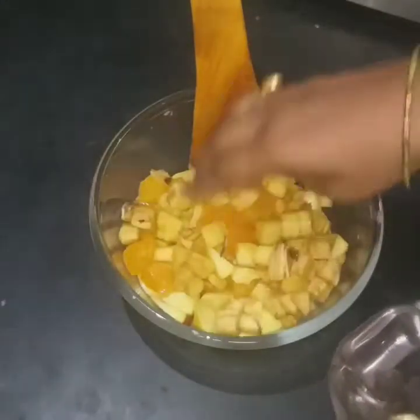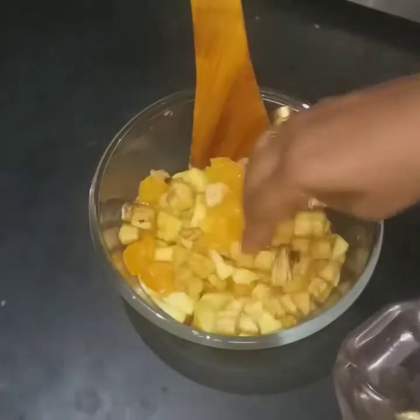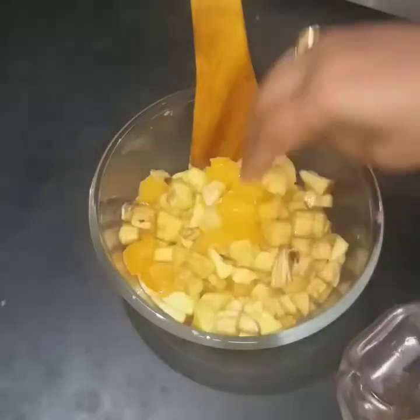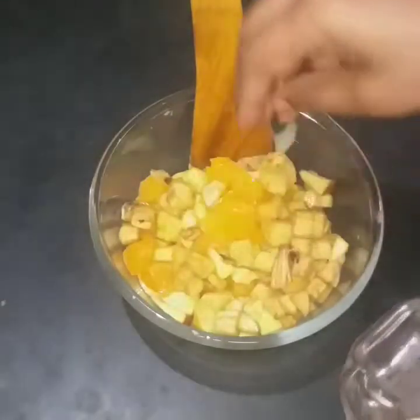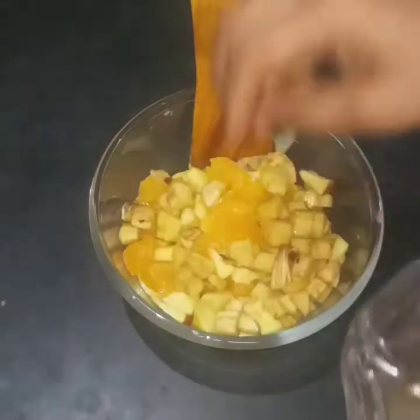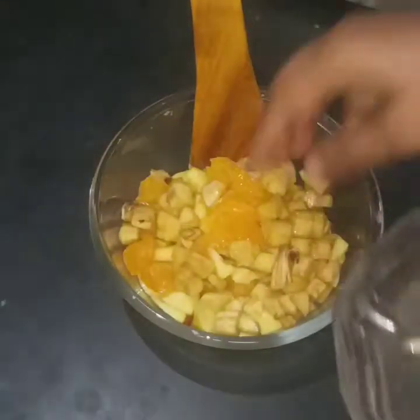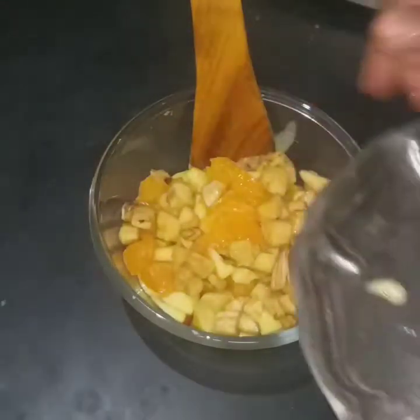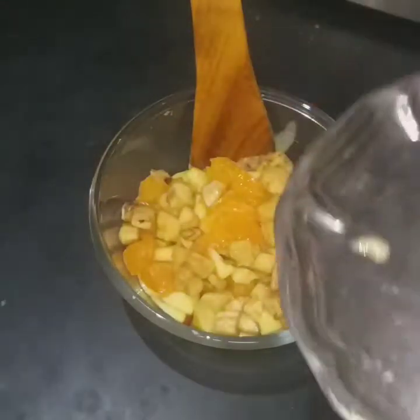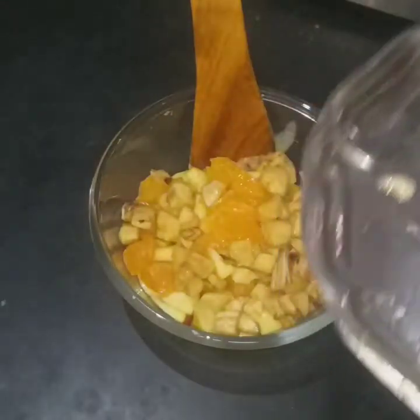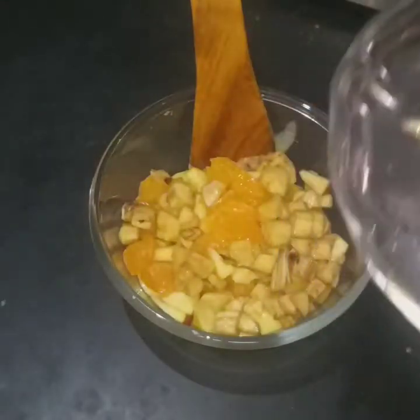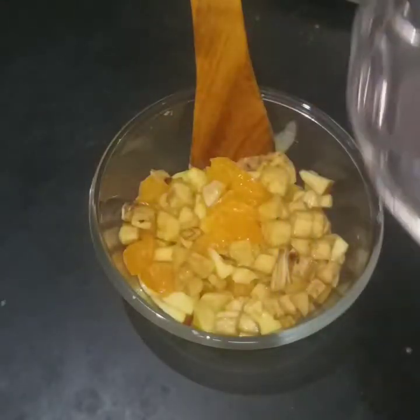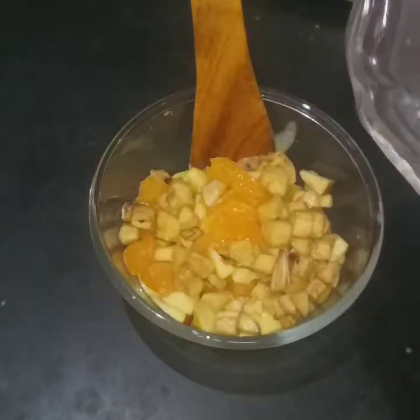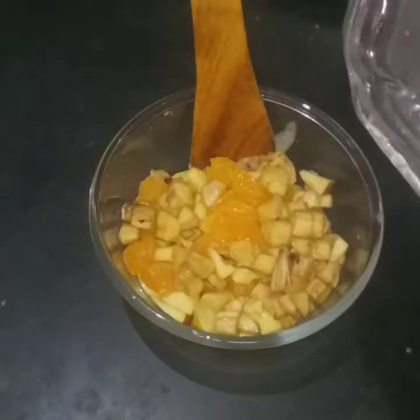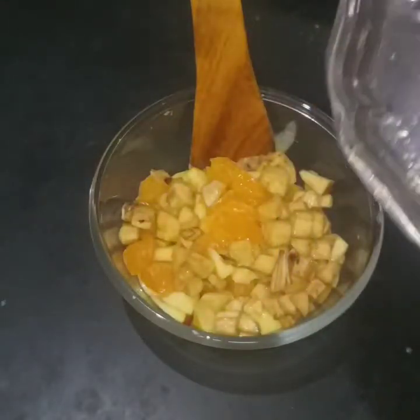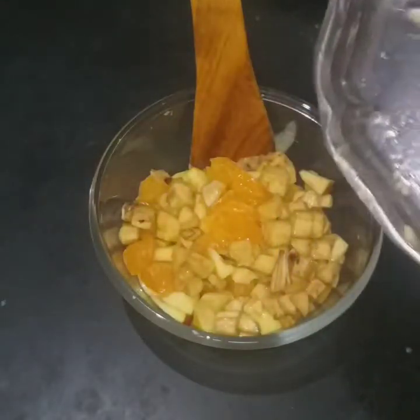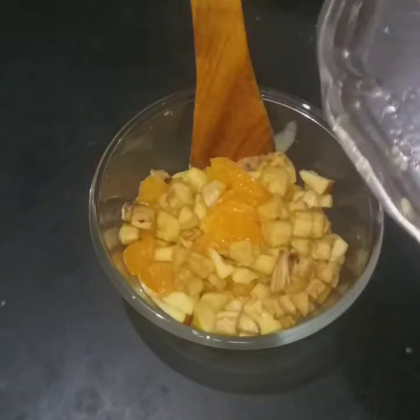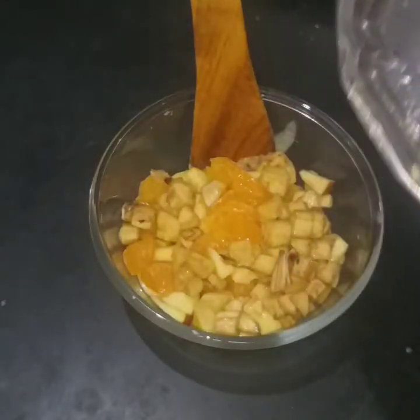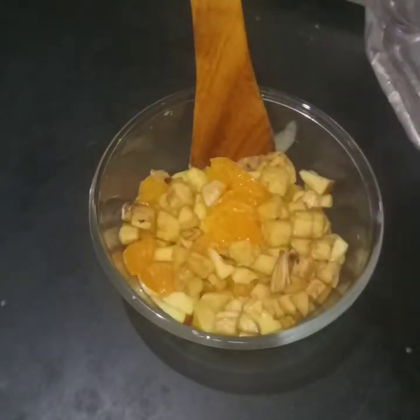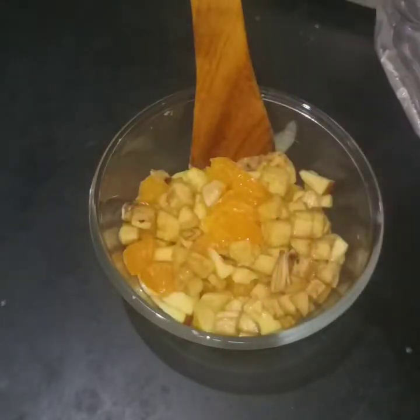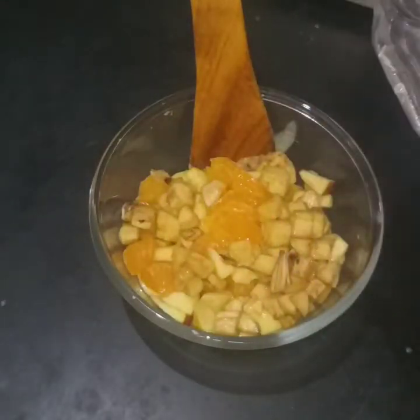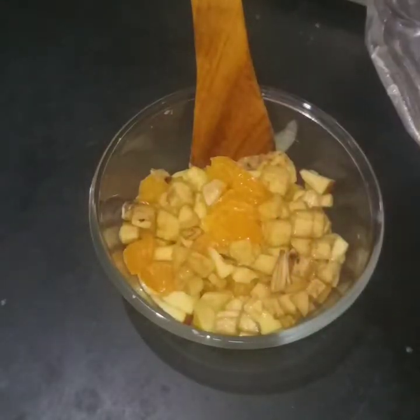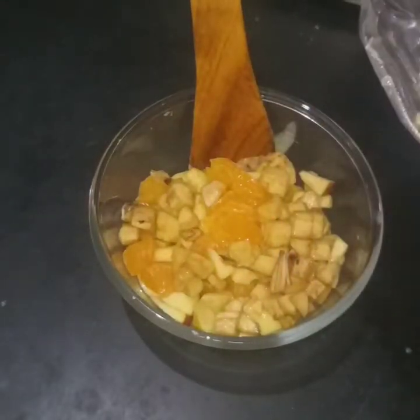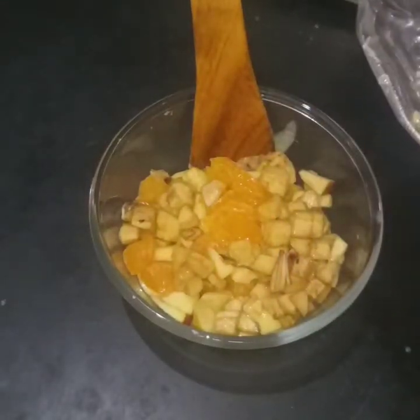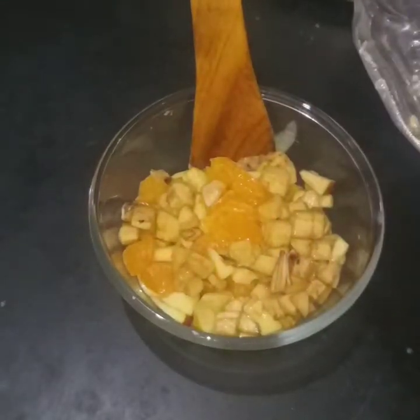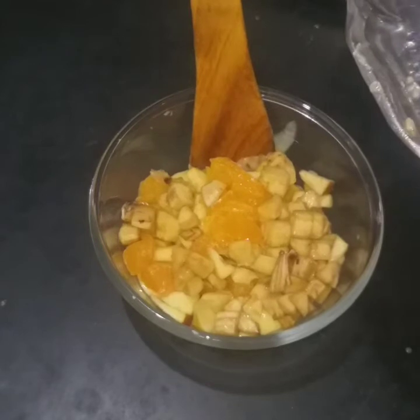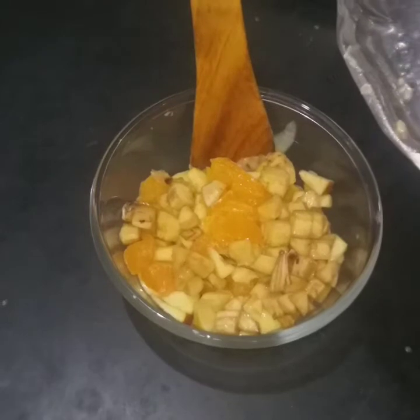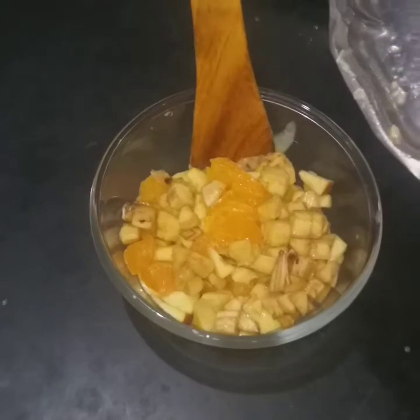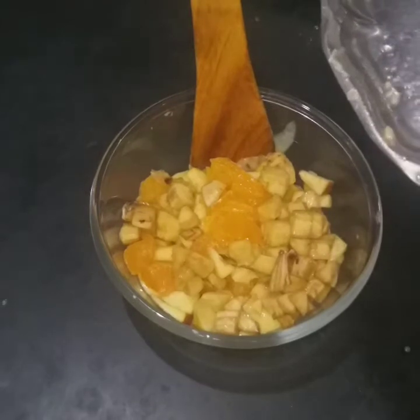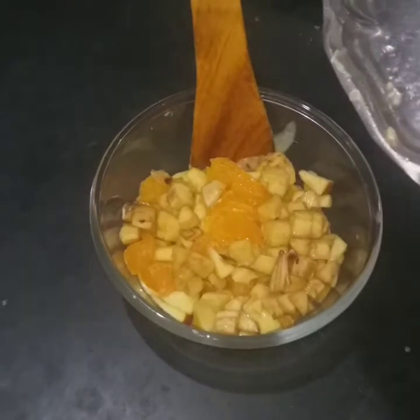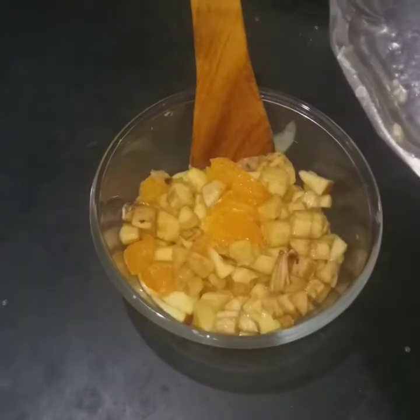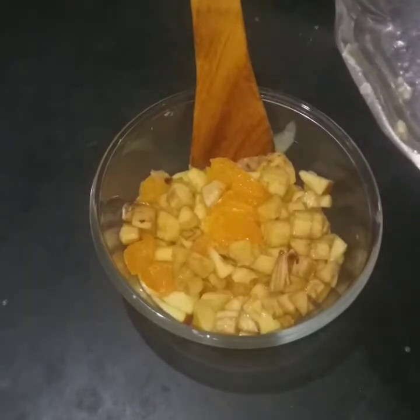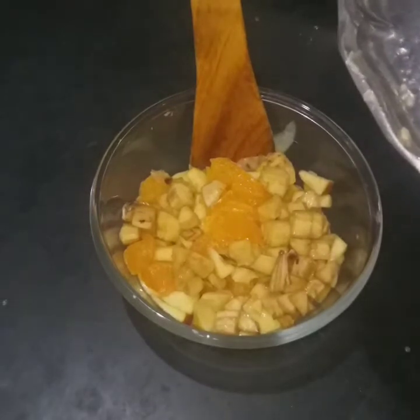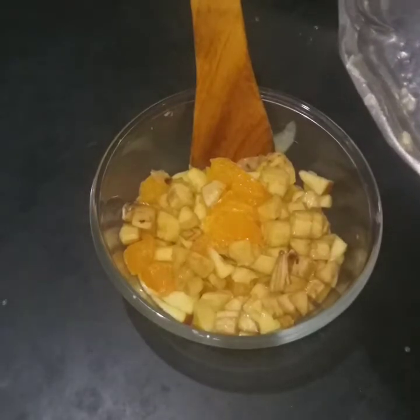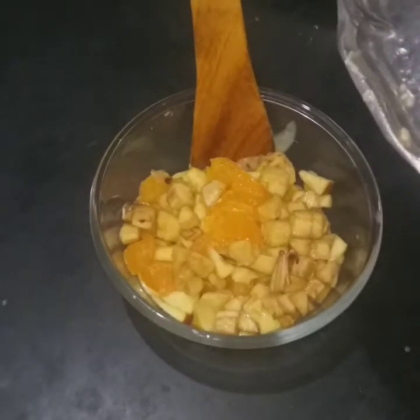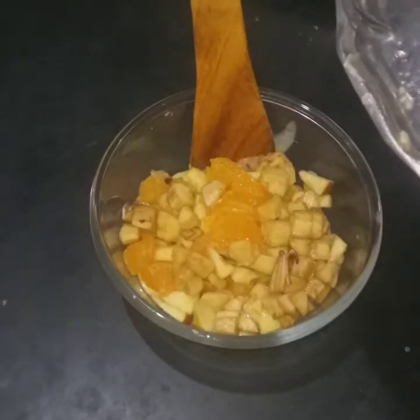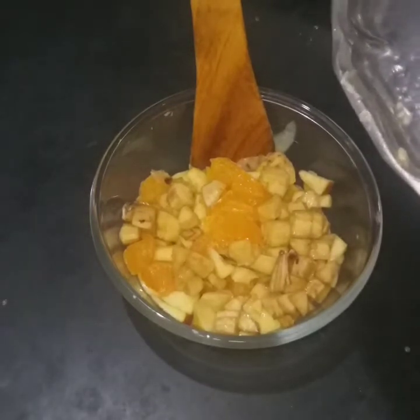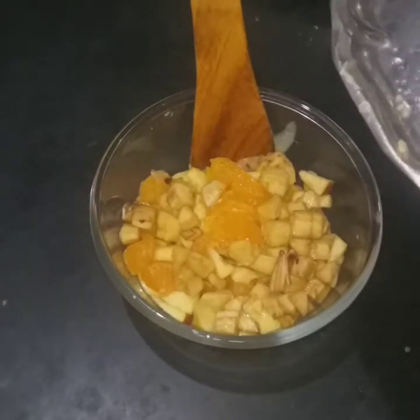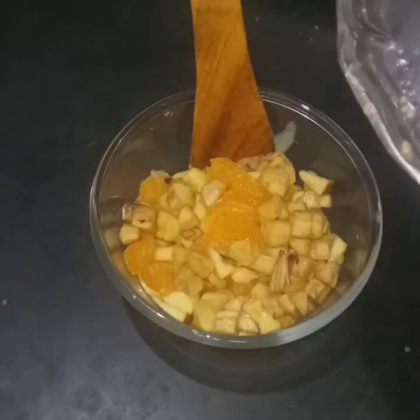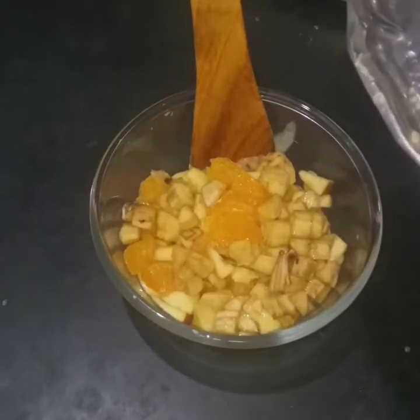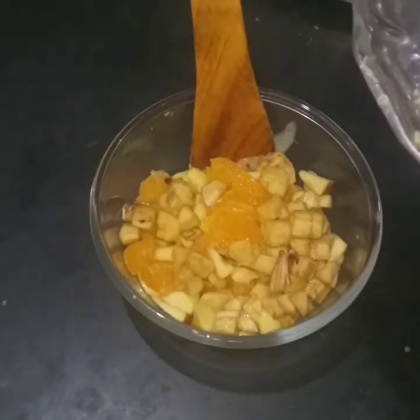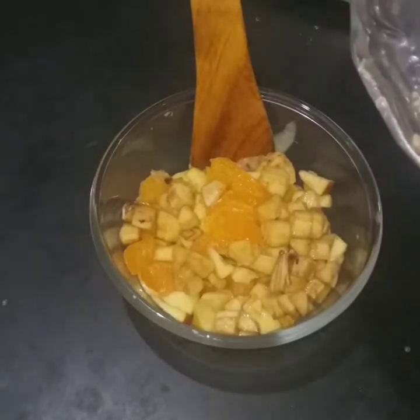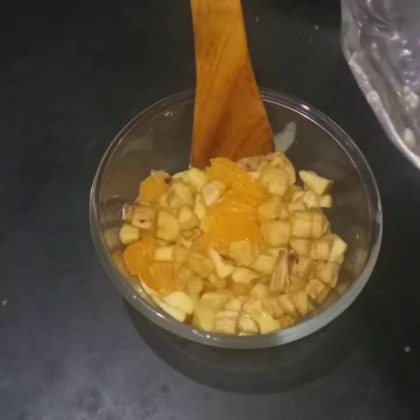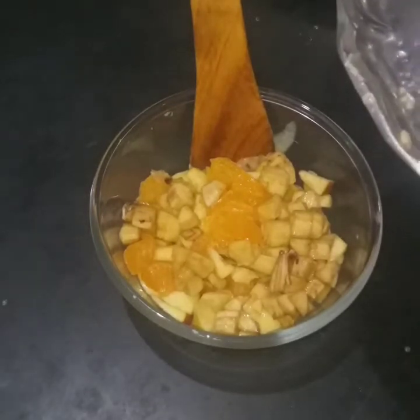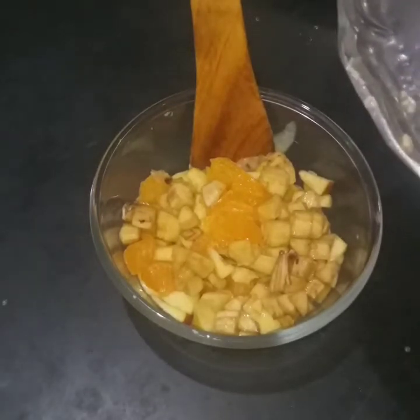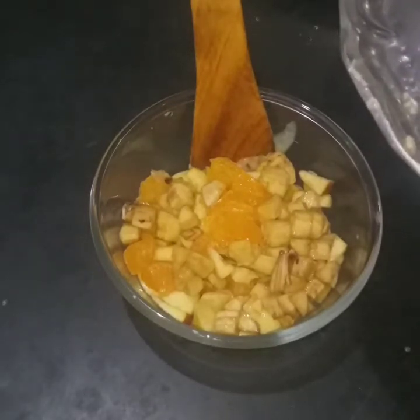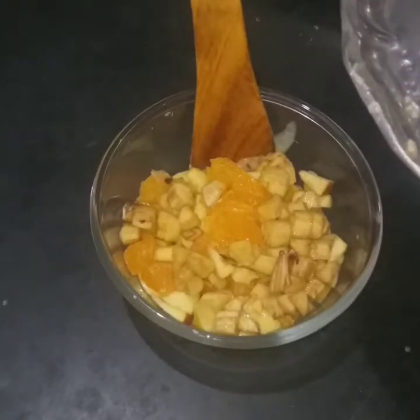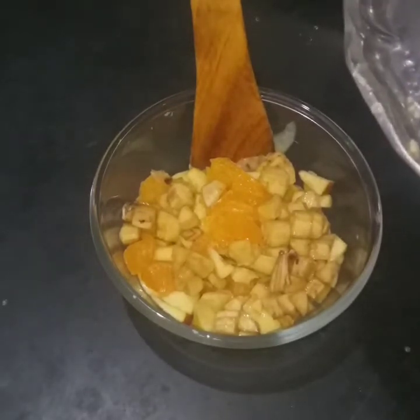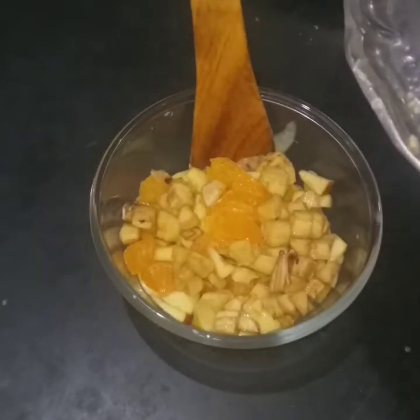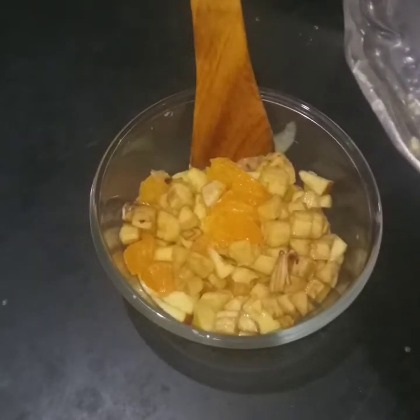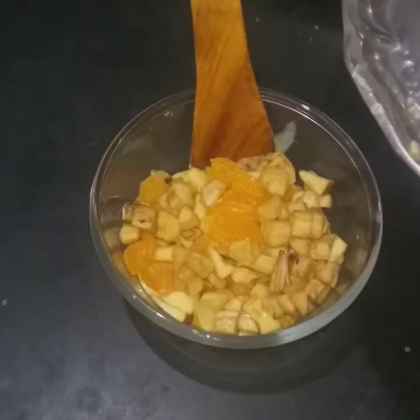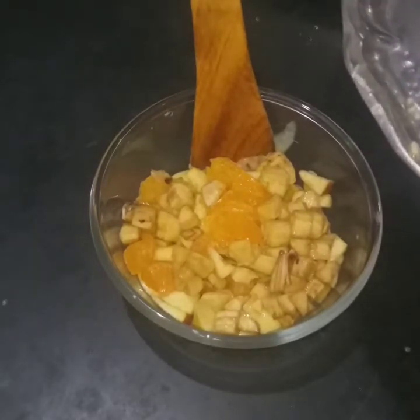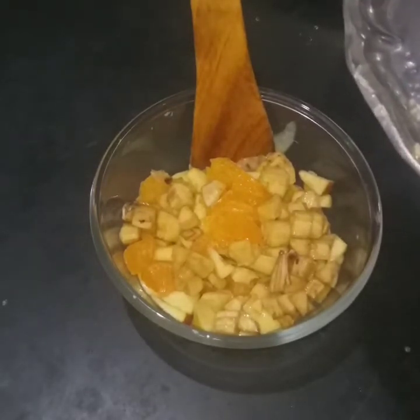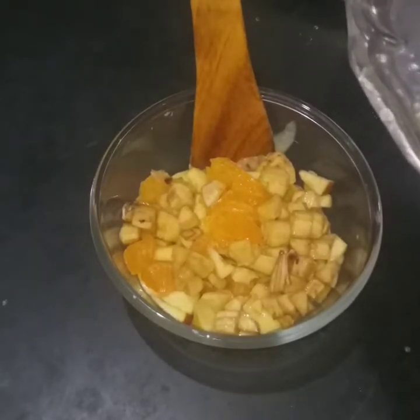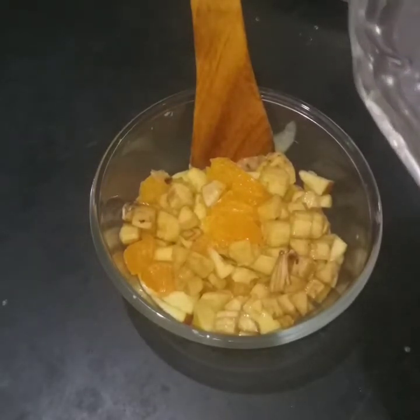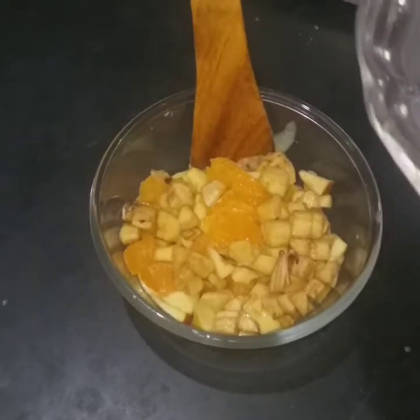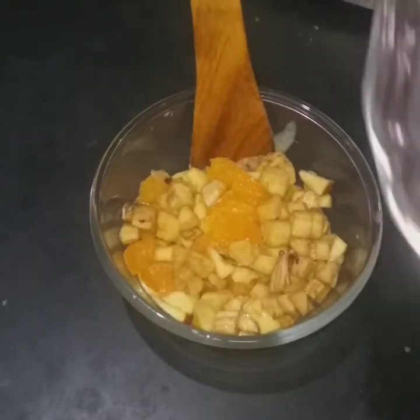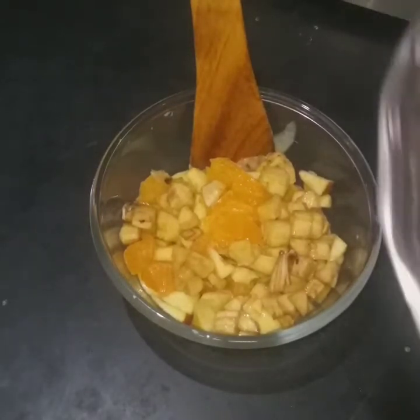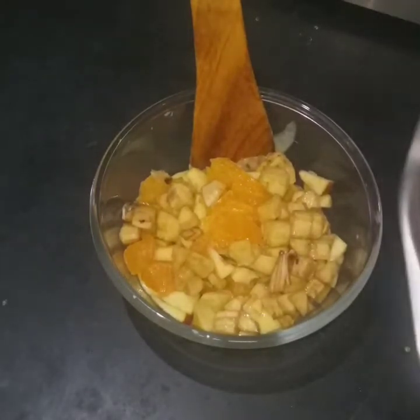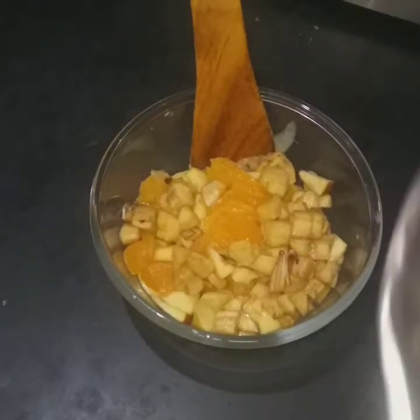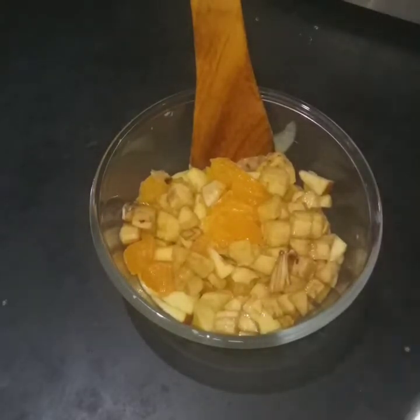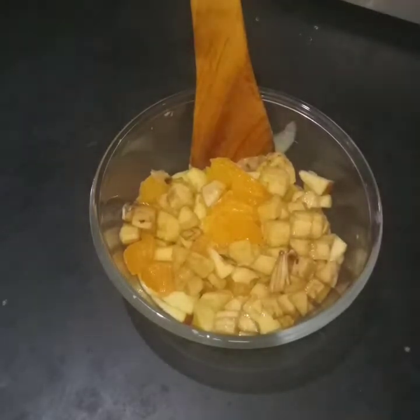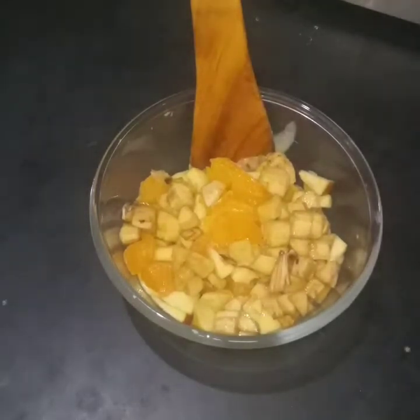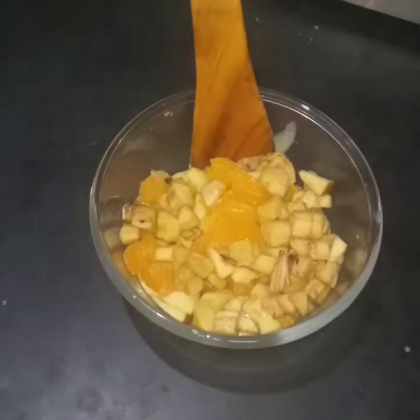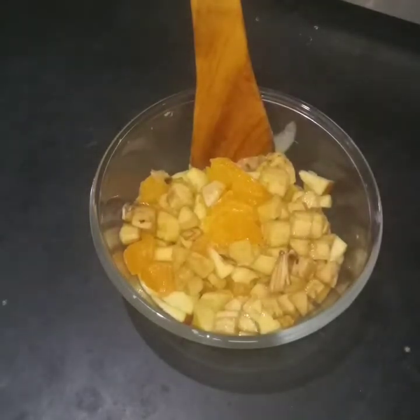If you want to add more fruits, you can add 2 fruits: grape and strawberry.